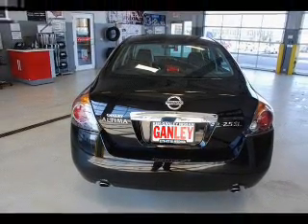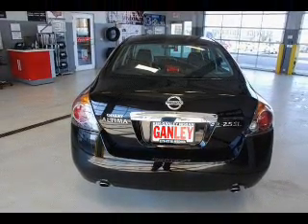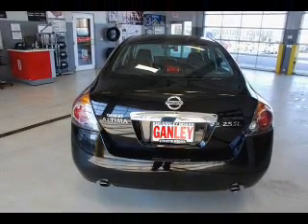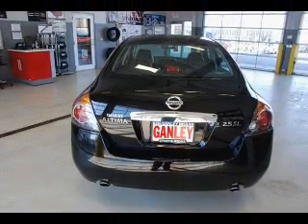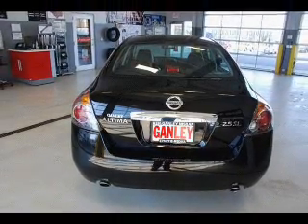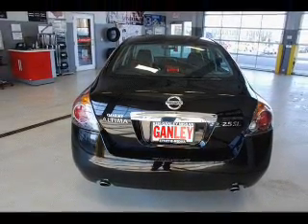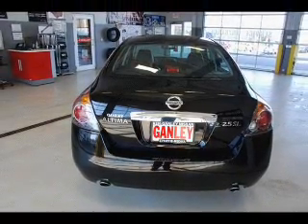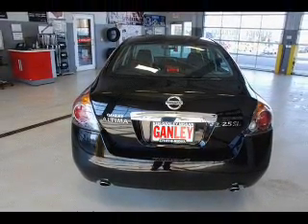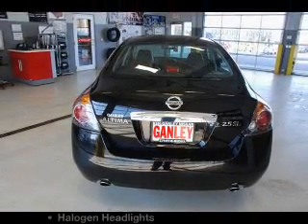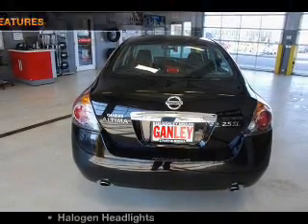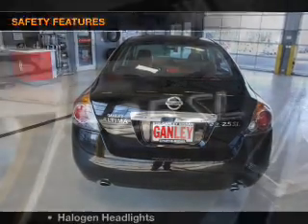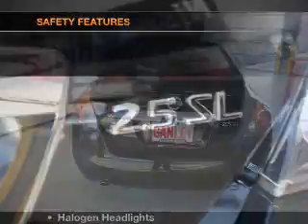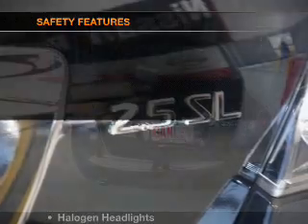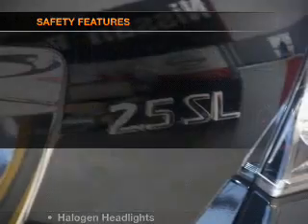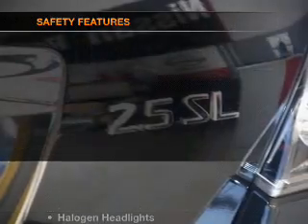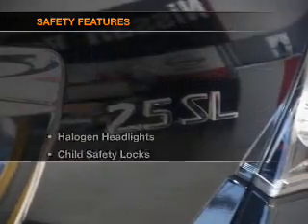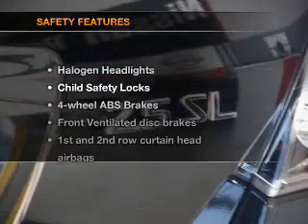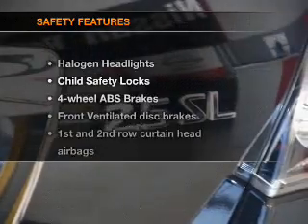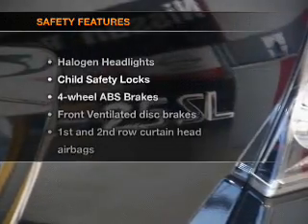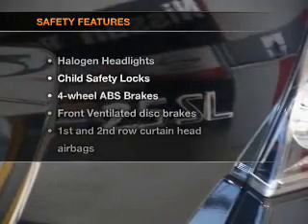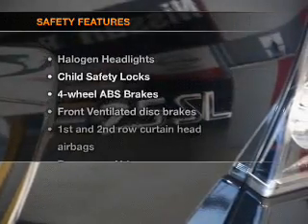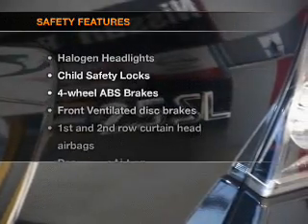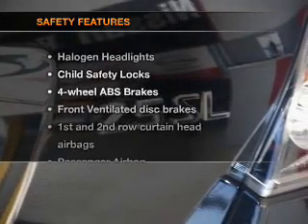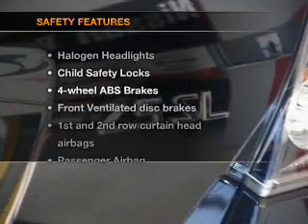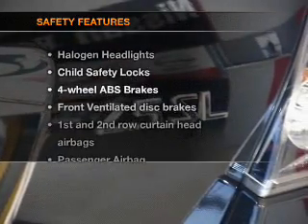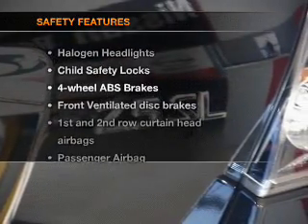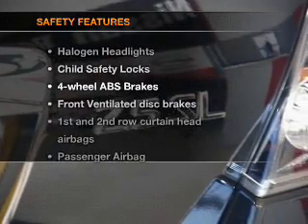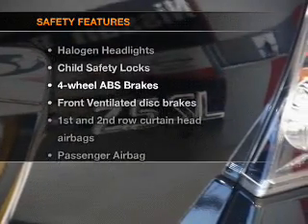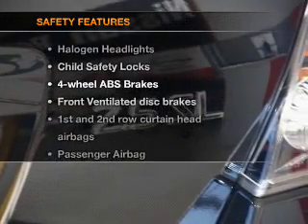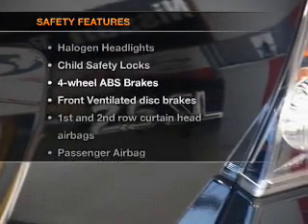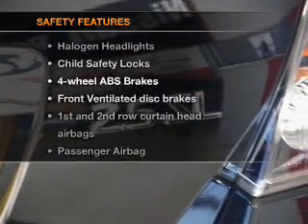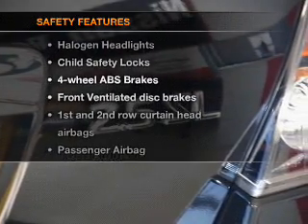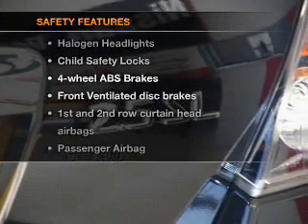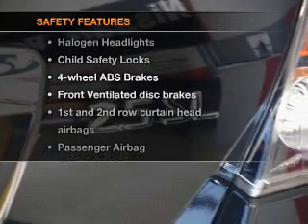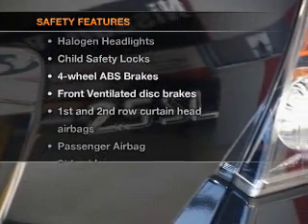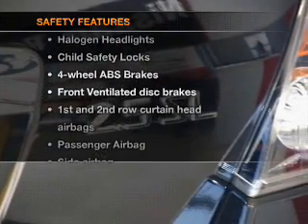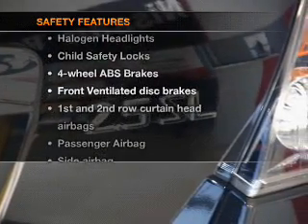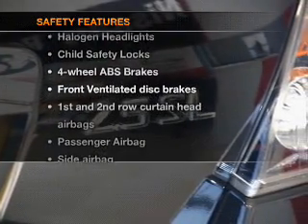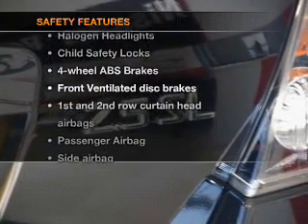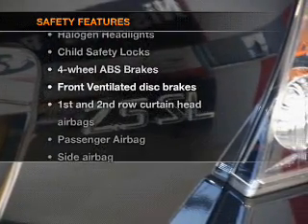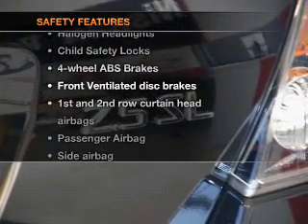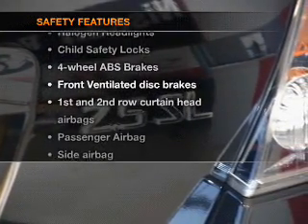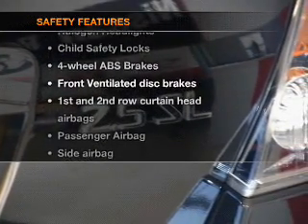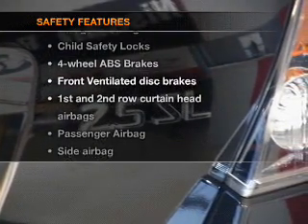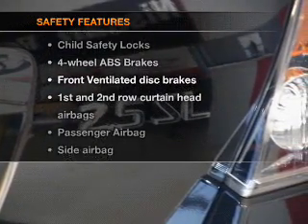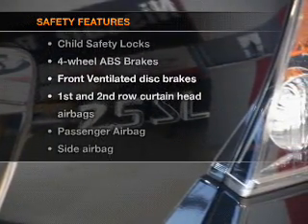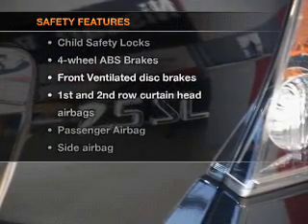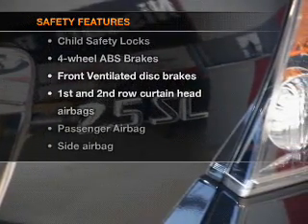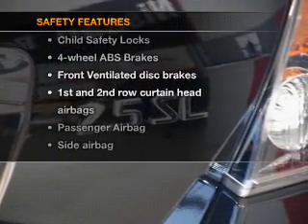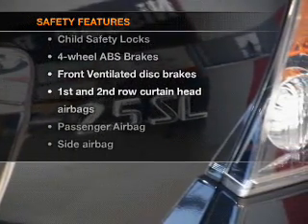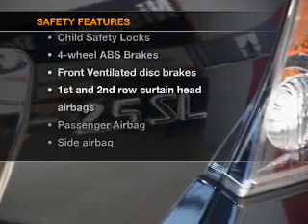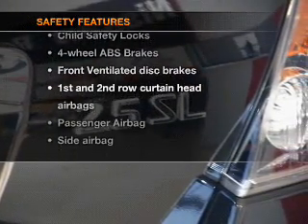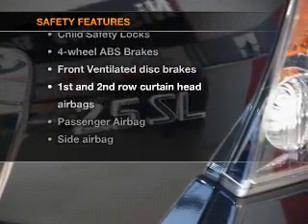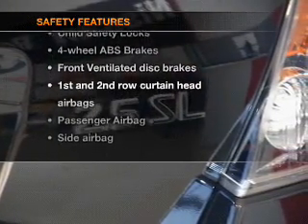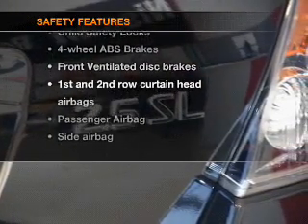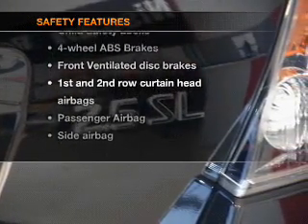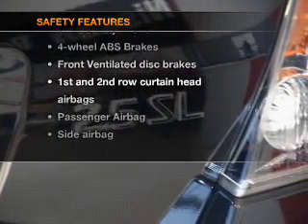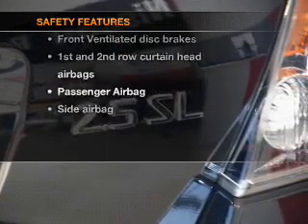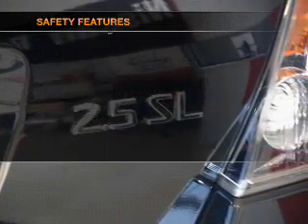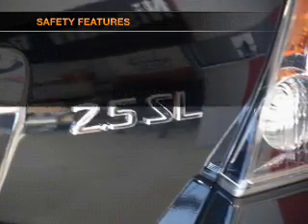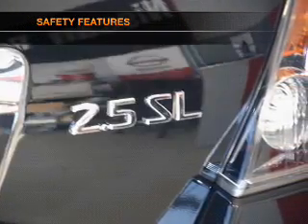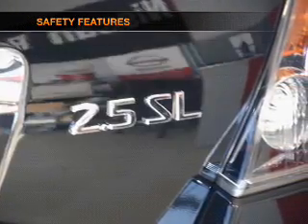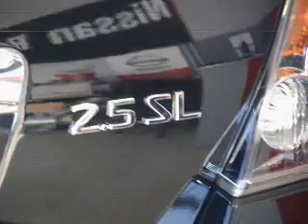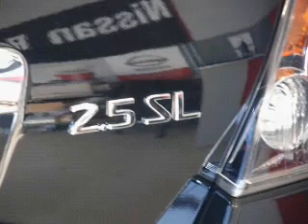Power steering. If safety is a high priority, rest assured knowing that these top safety components are included.